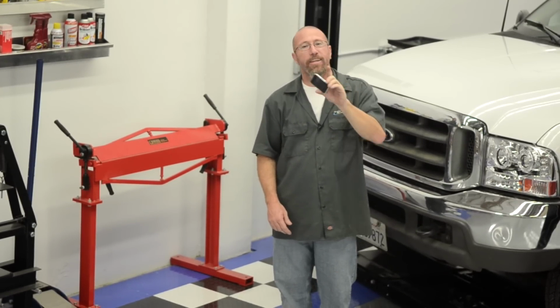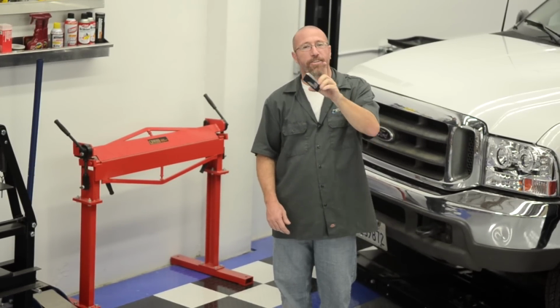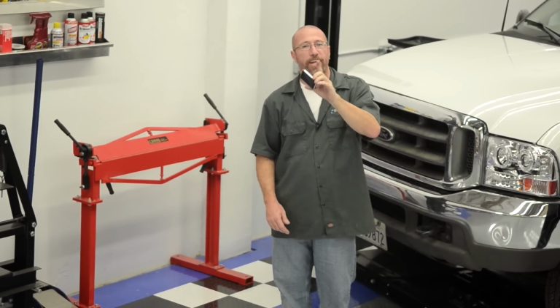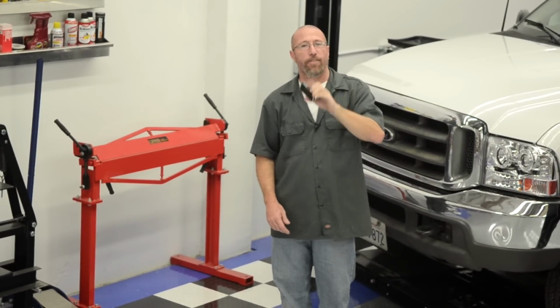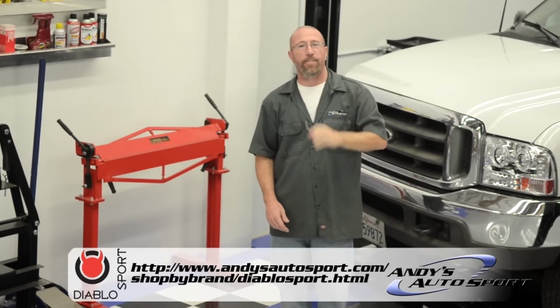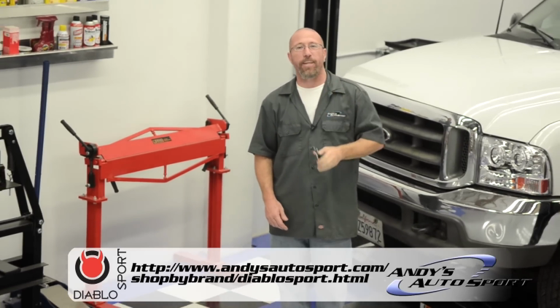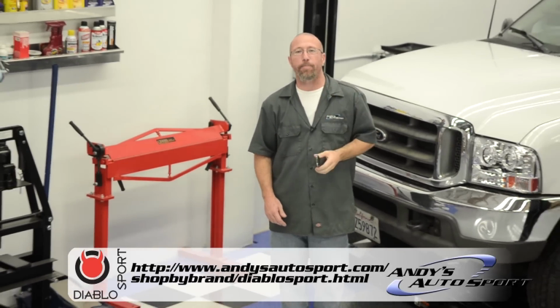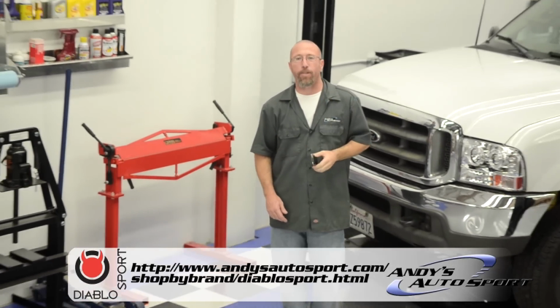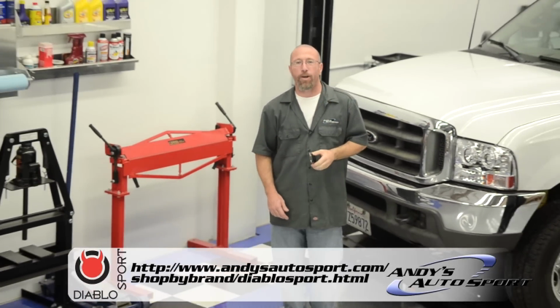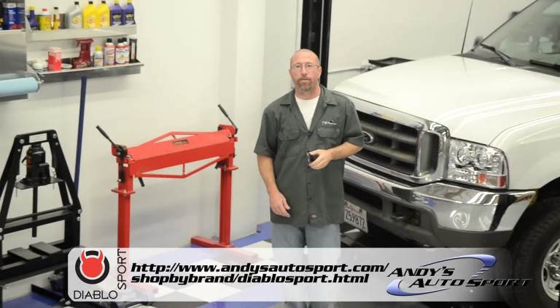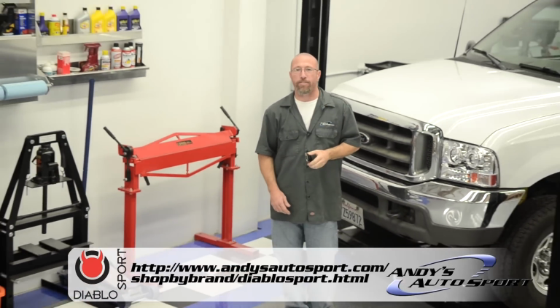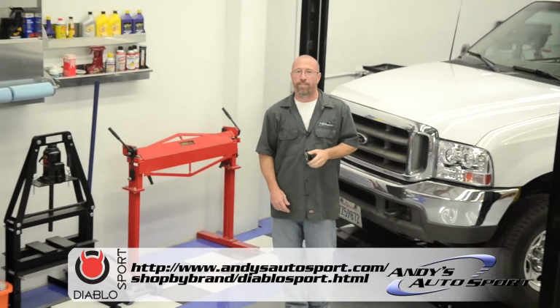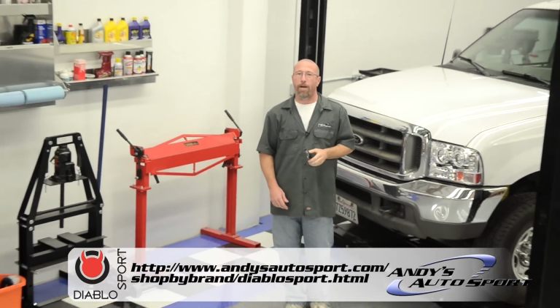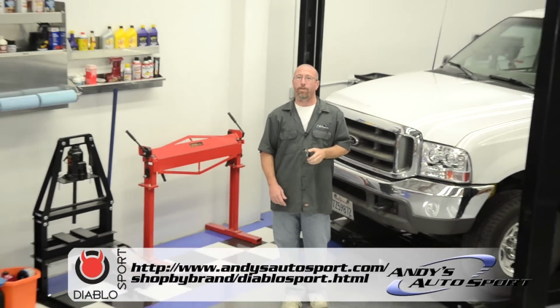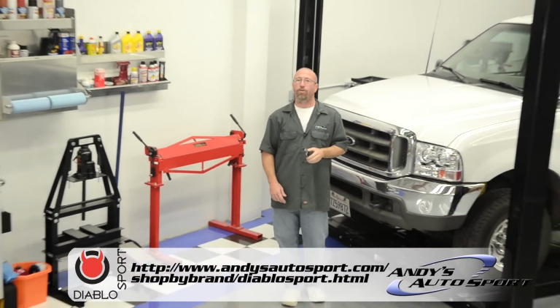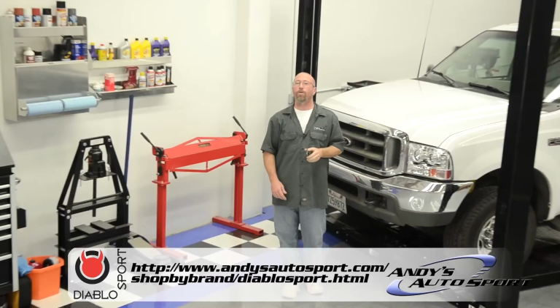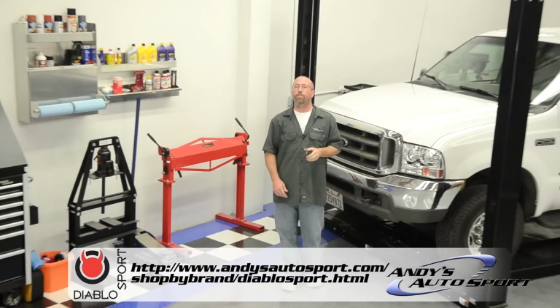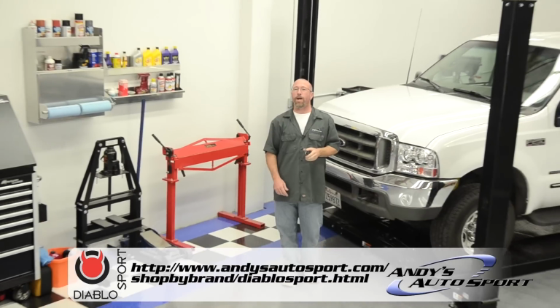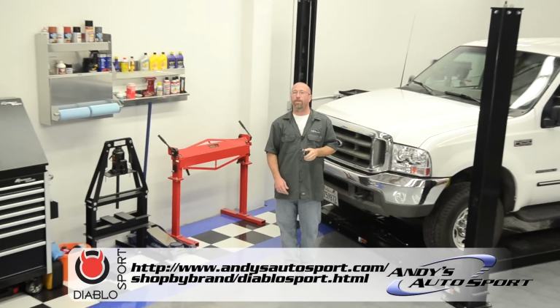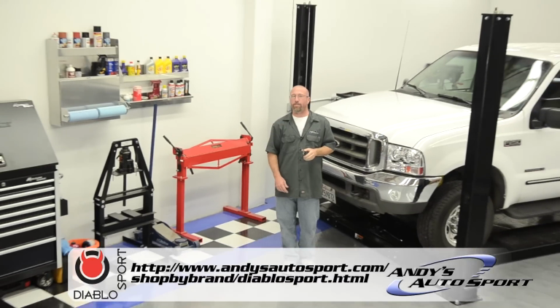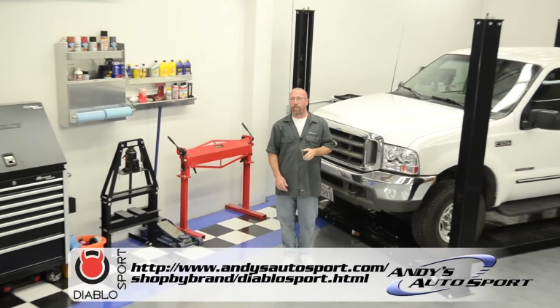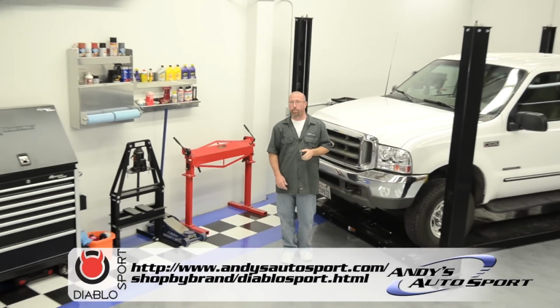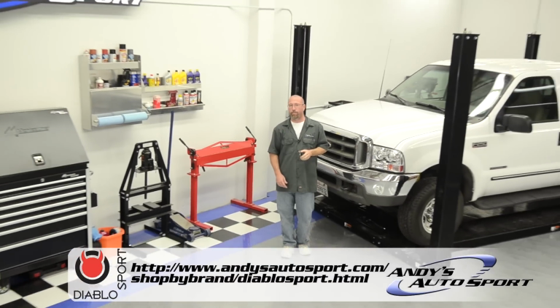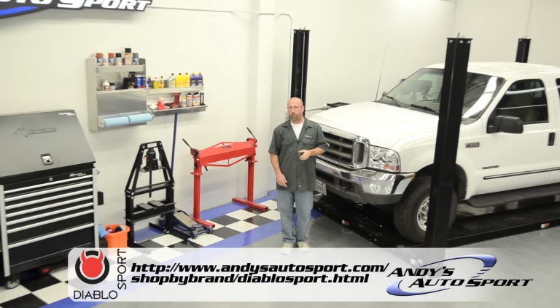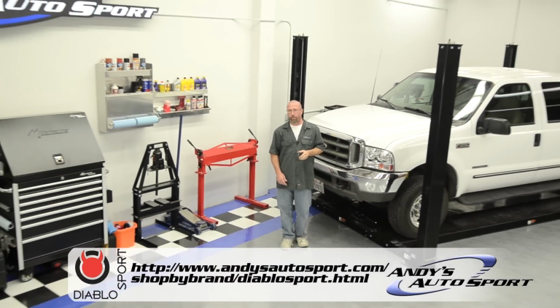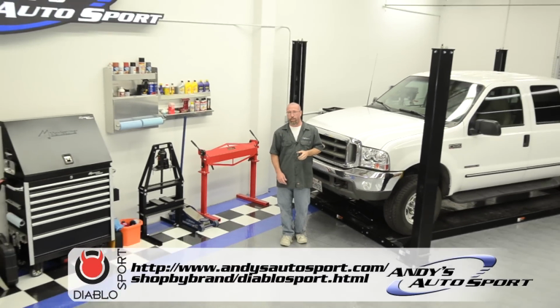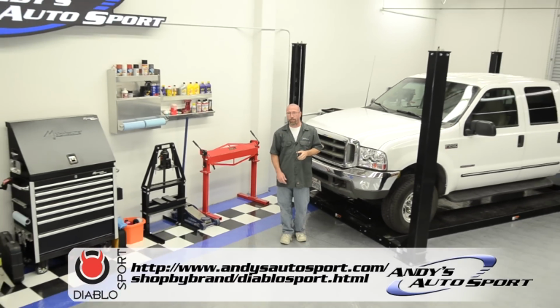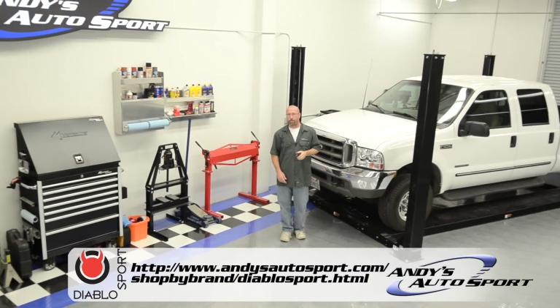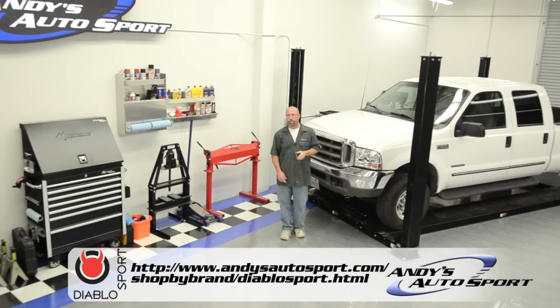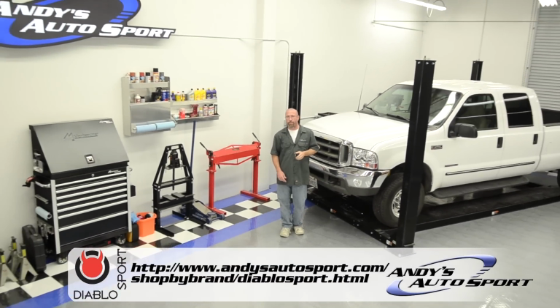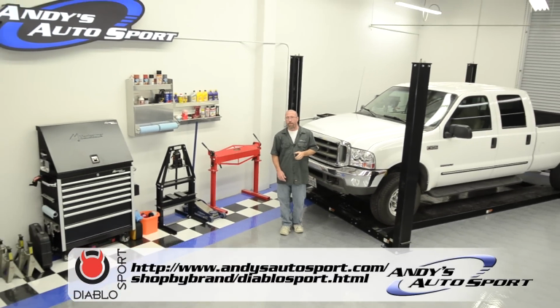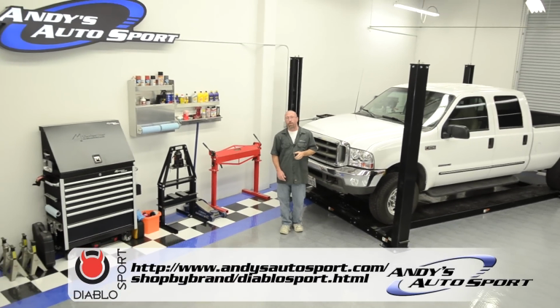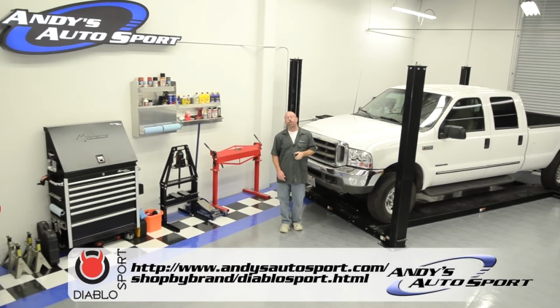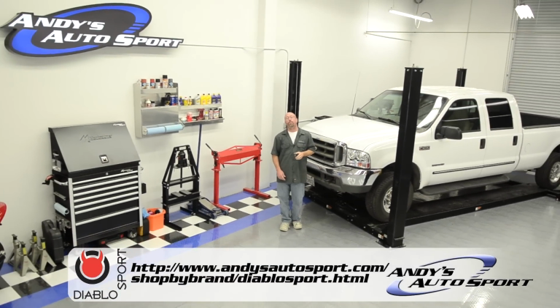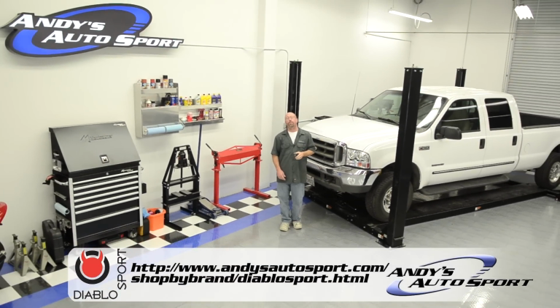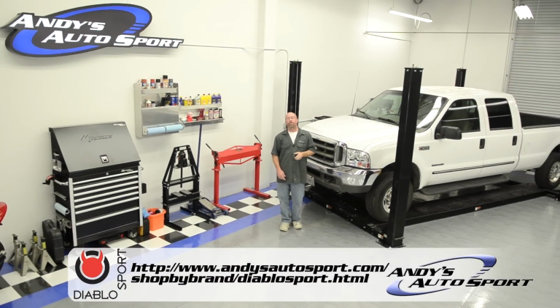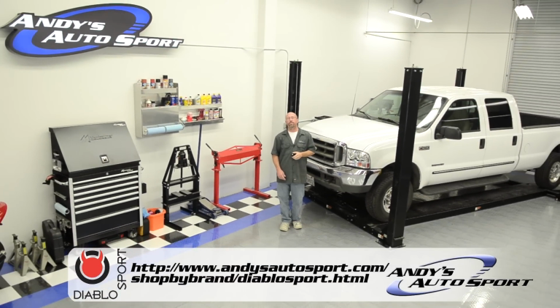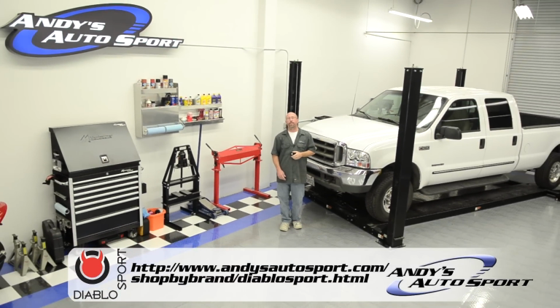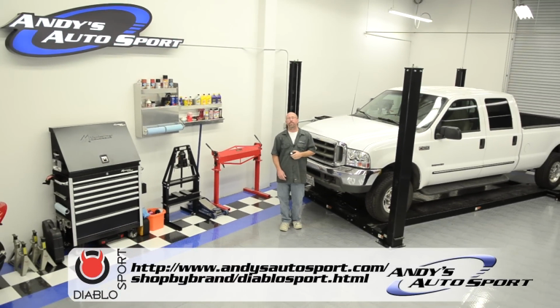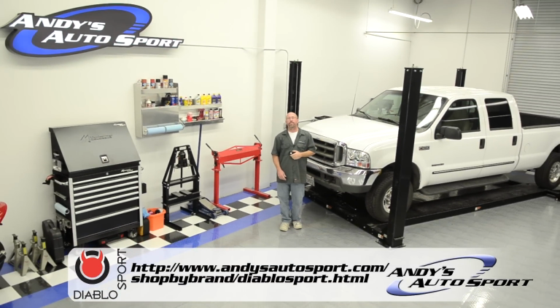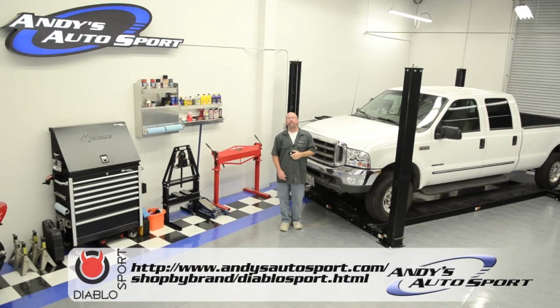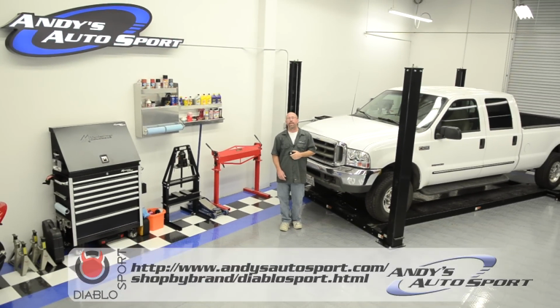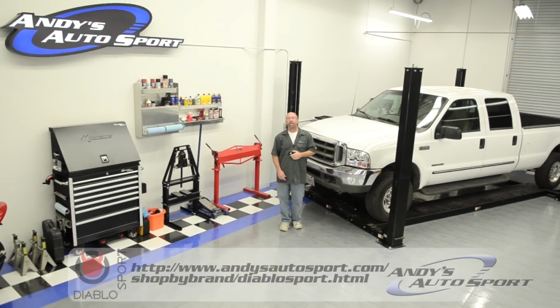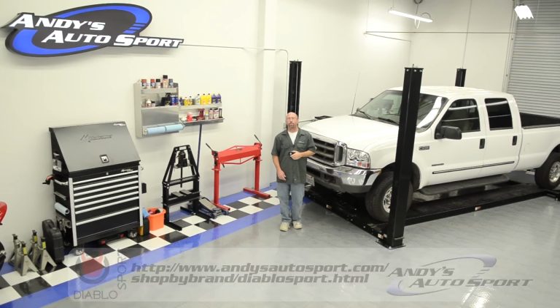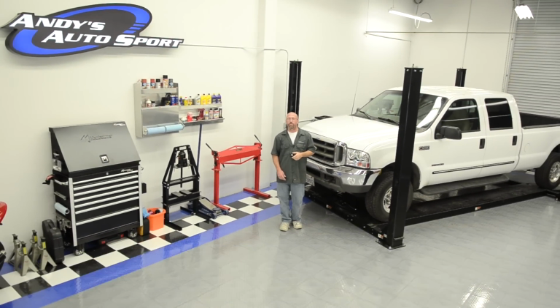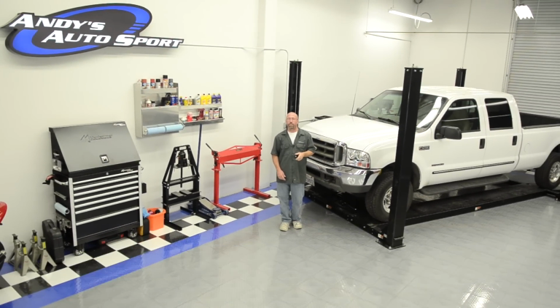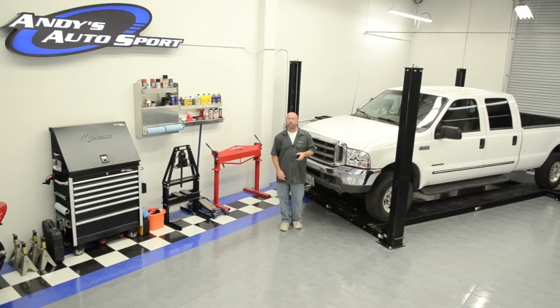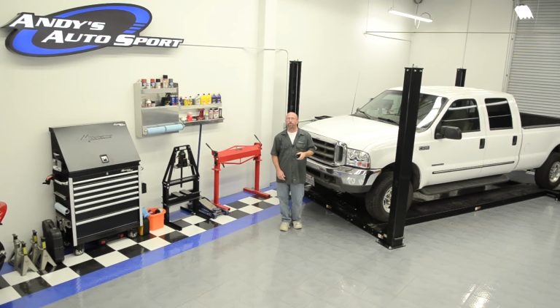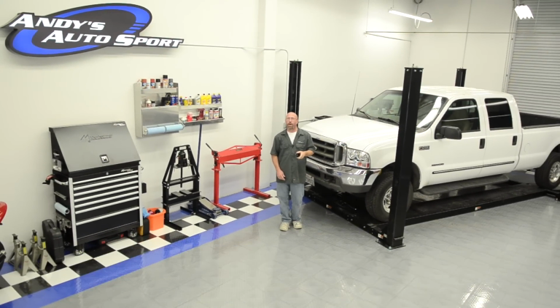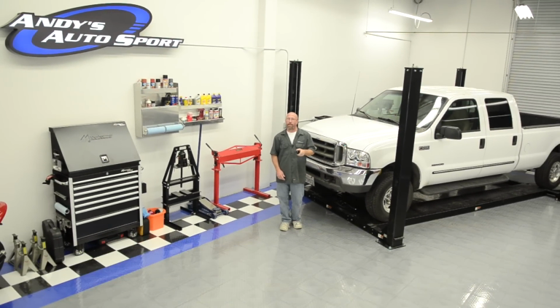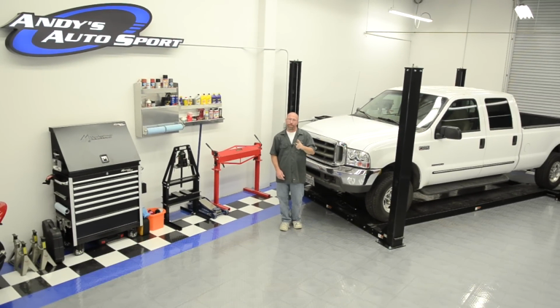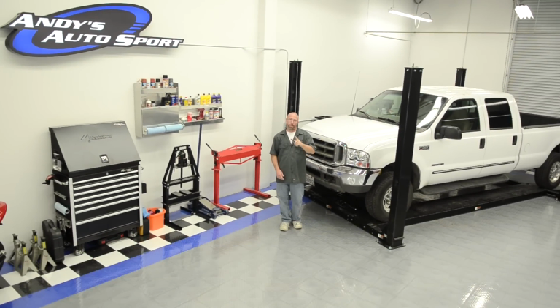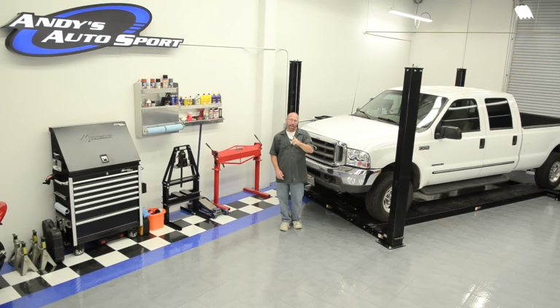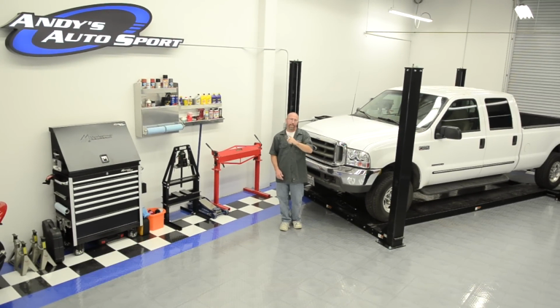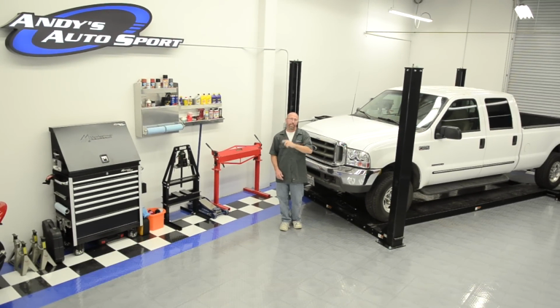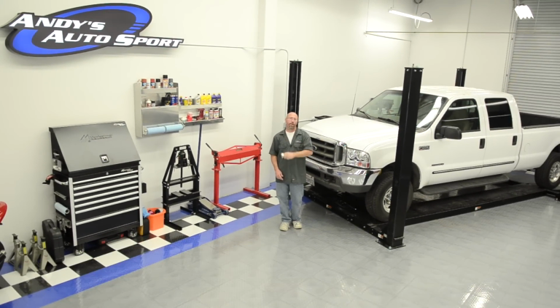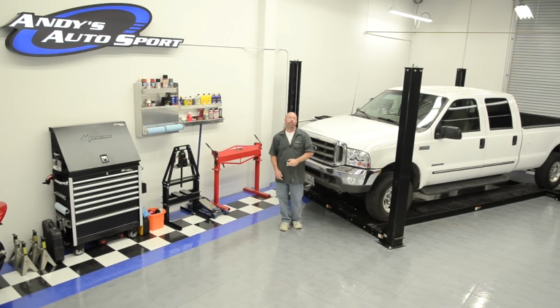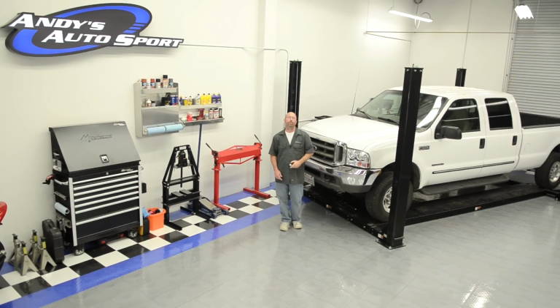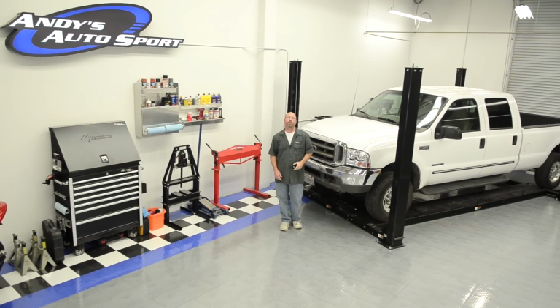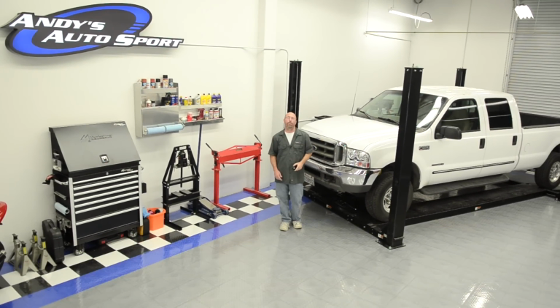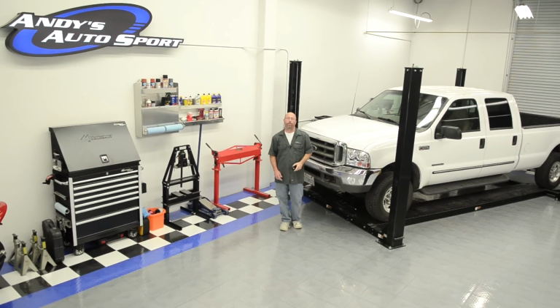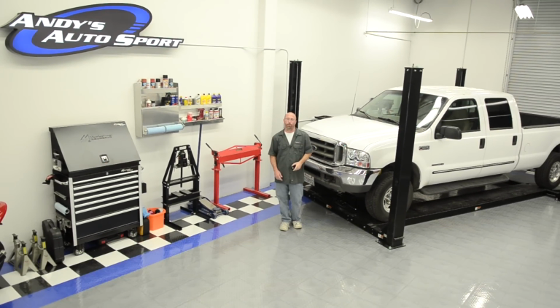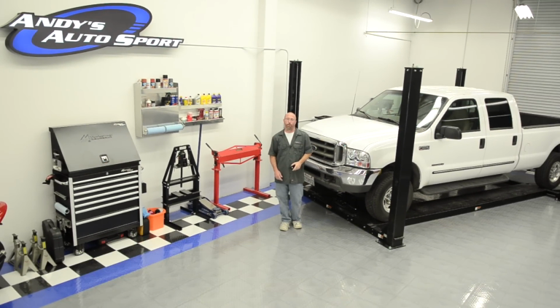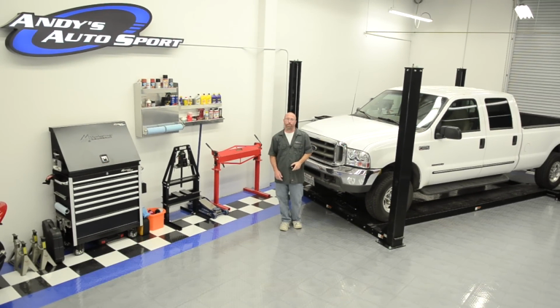Check out the link below to see how much horsepower is available for your vehicle. We hope you've learned something today and we'll see you on another Andy's Auto Sport Short.